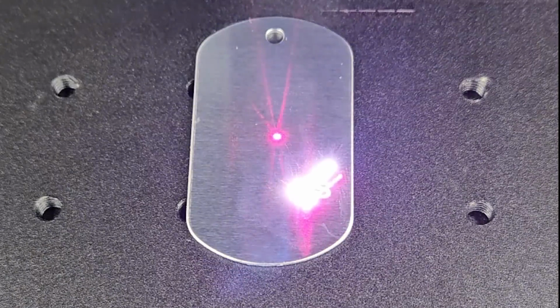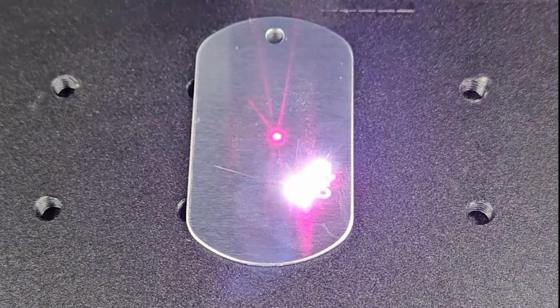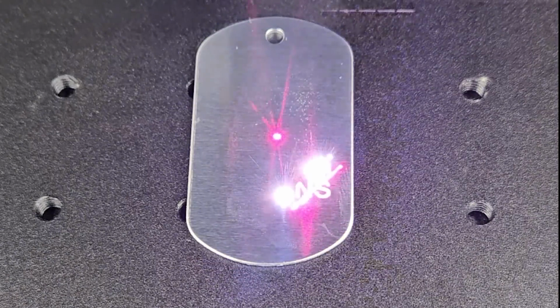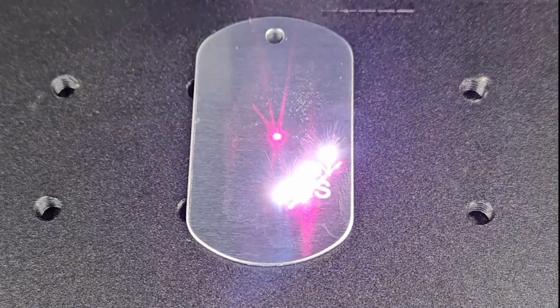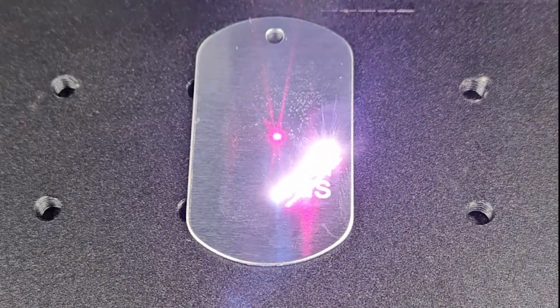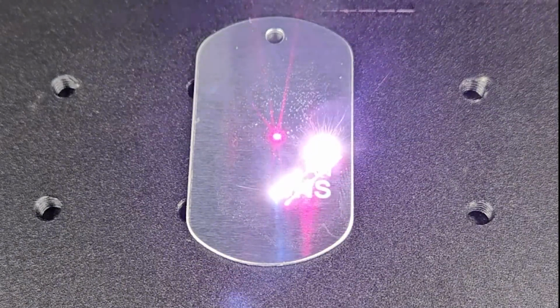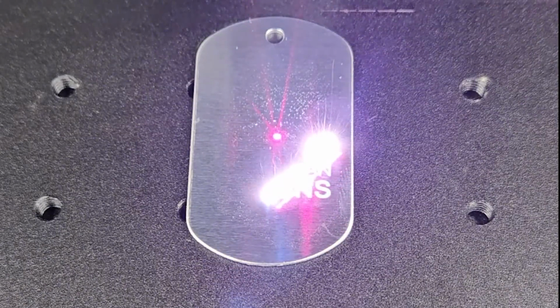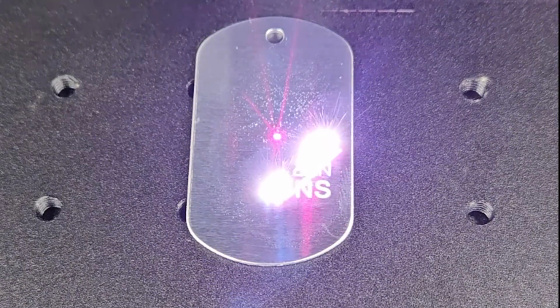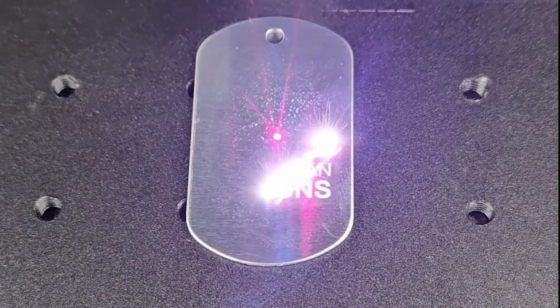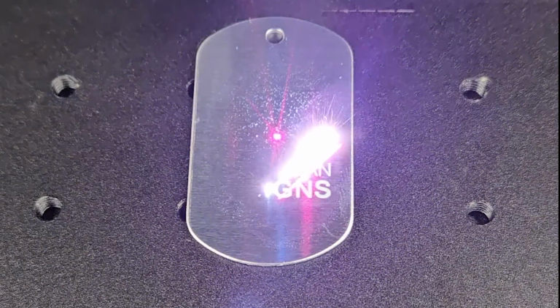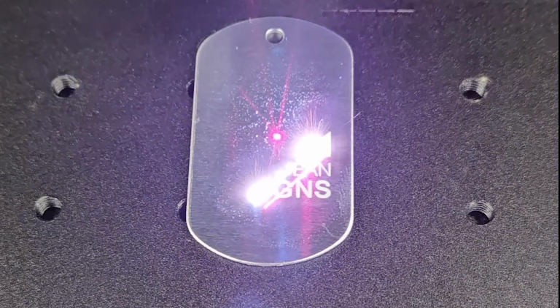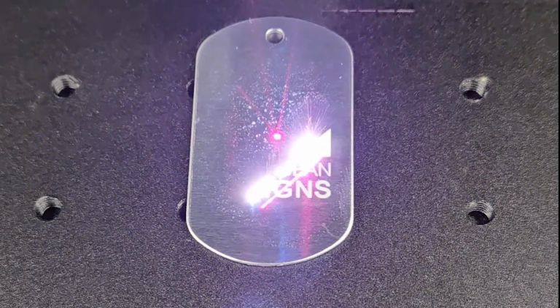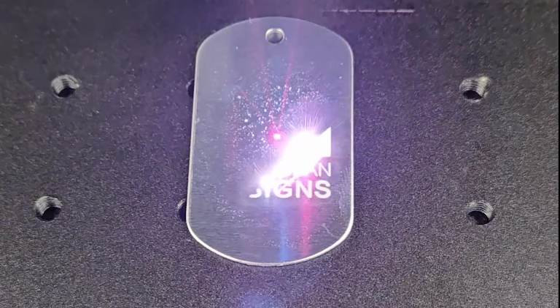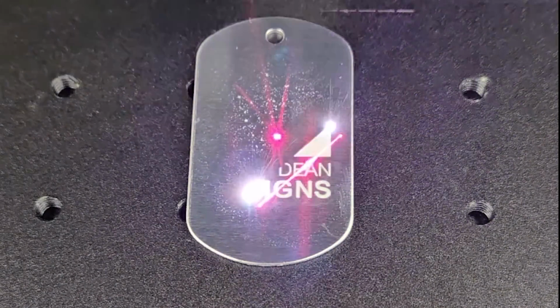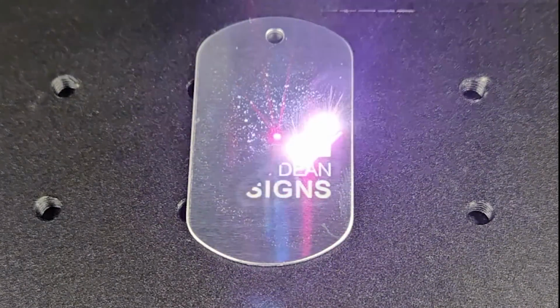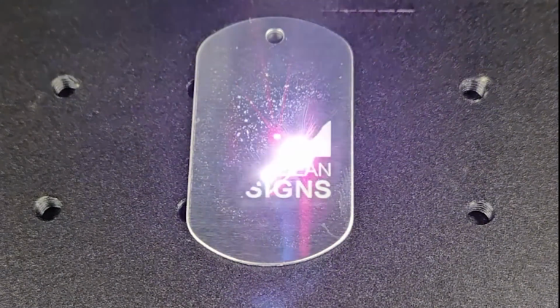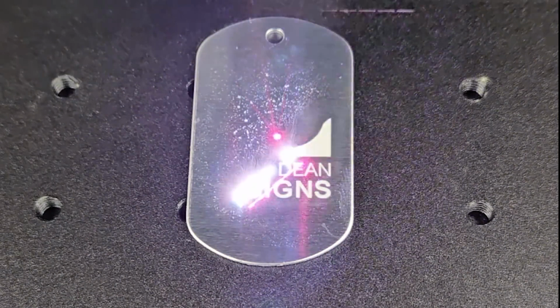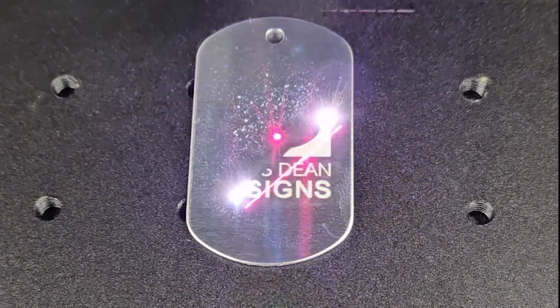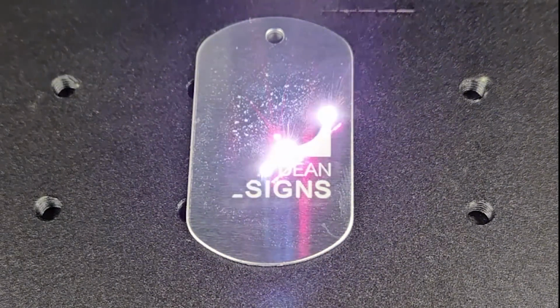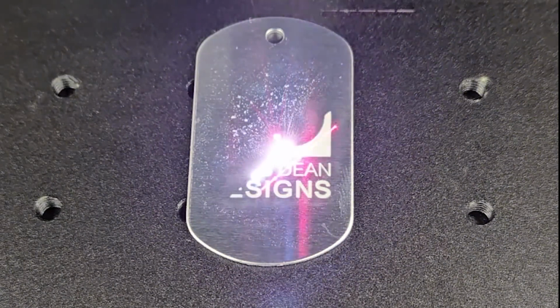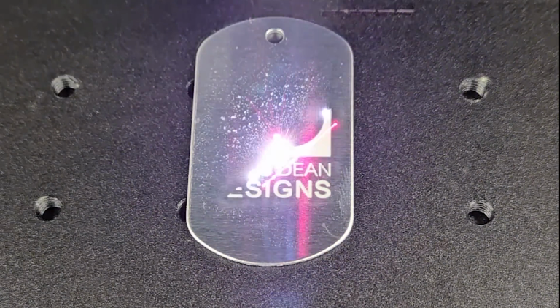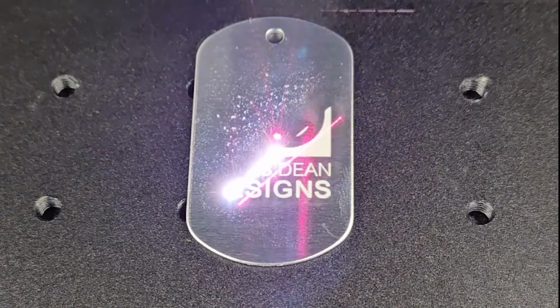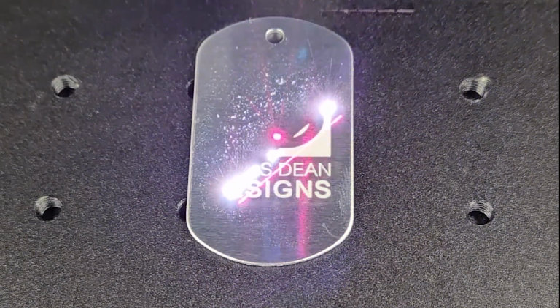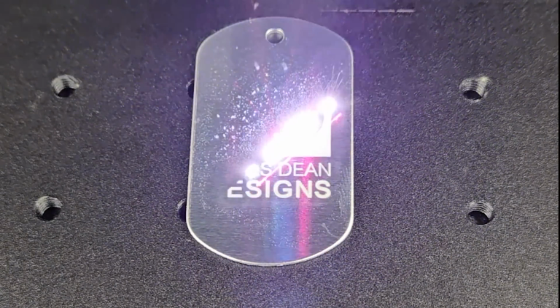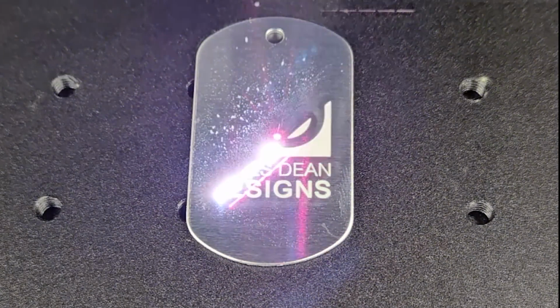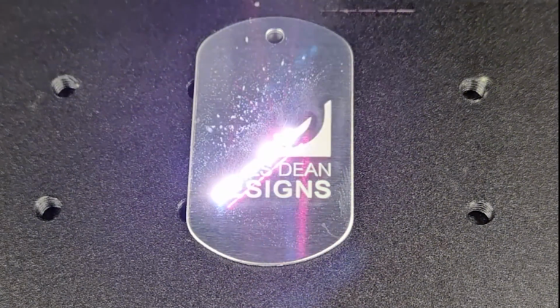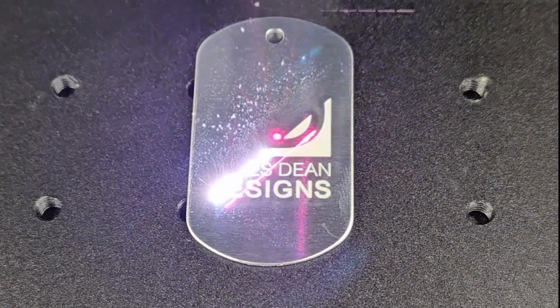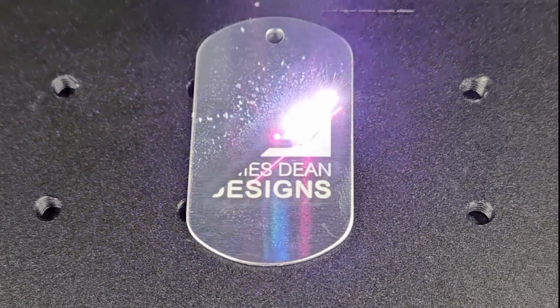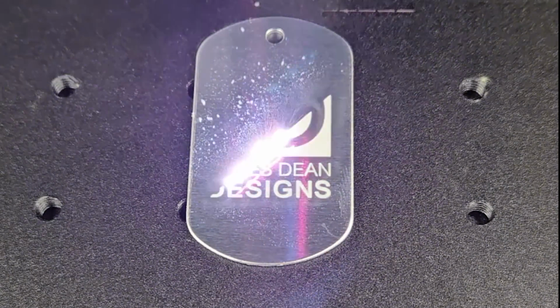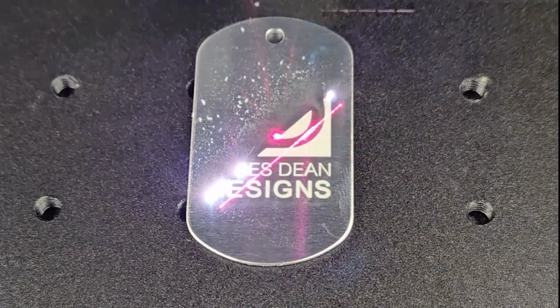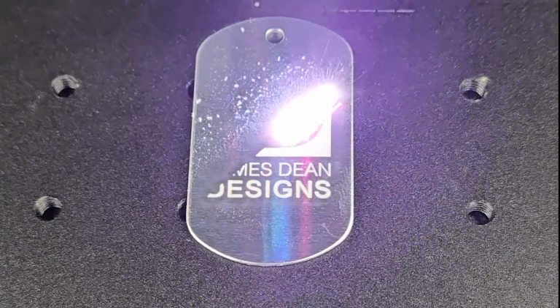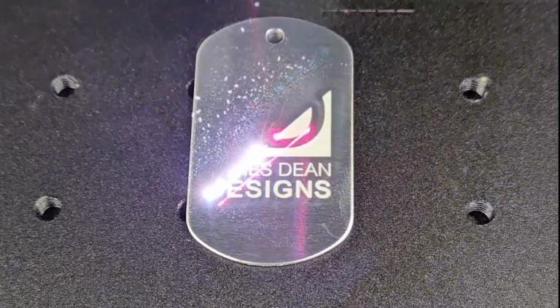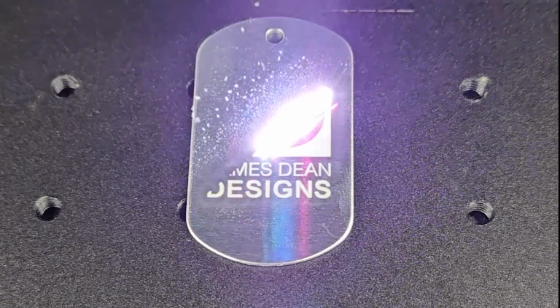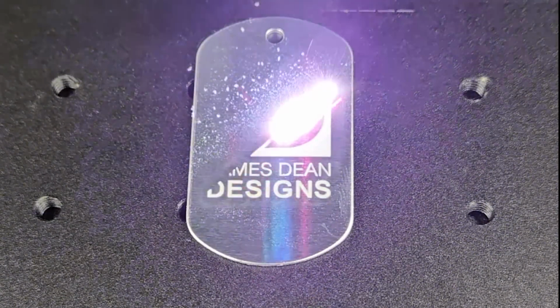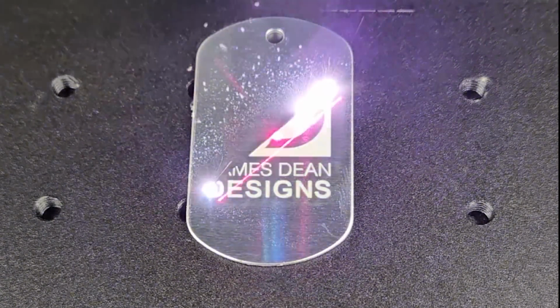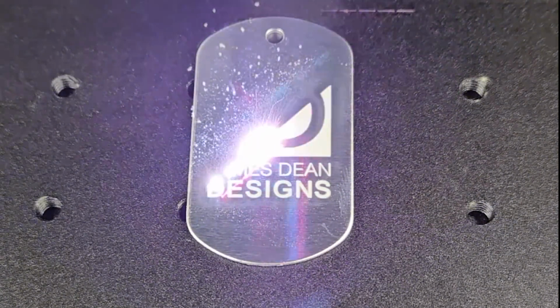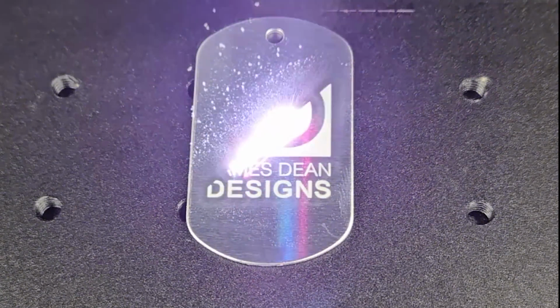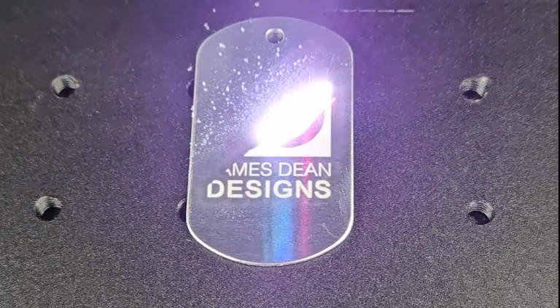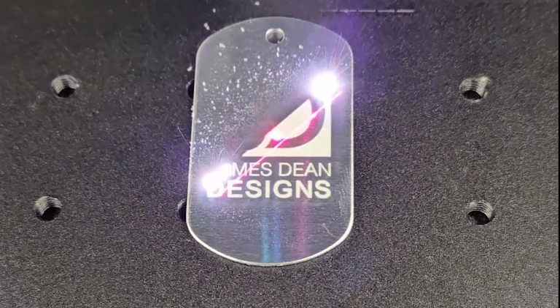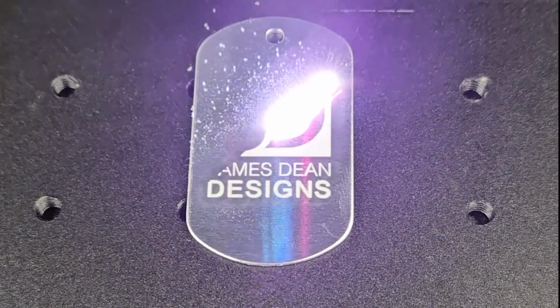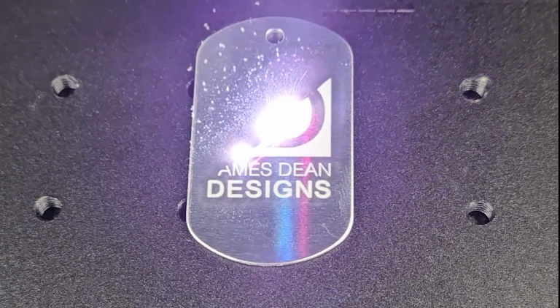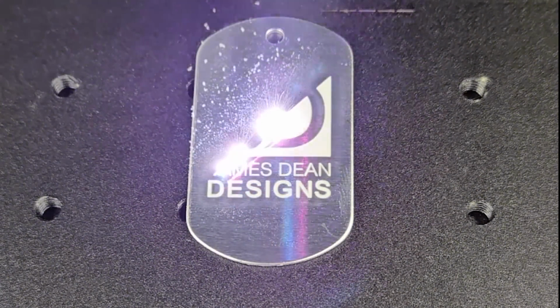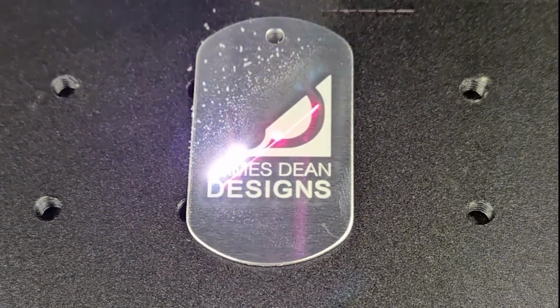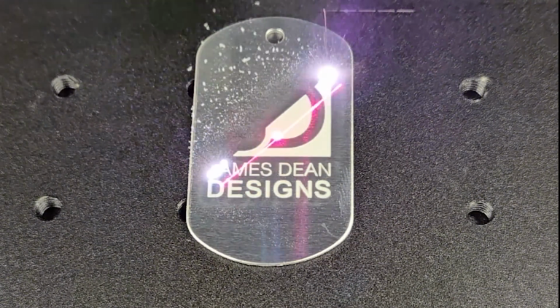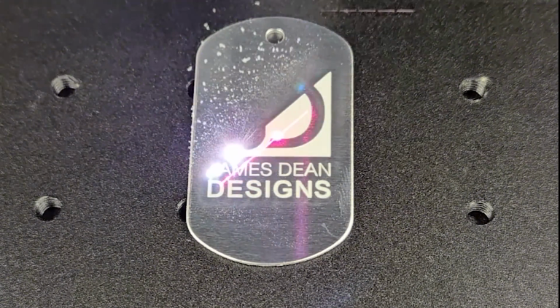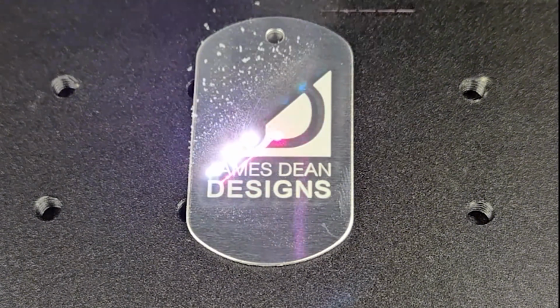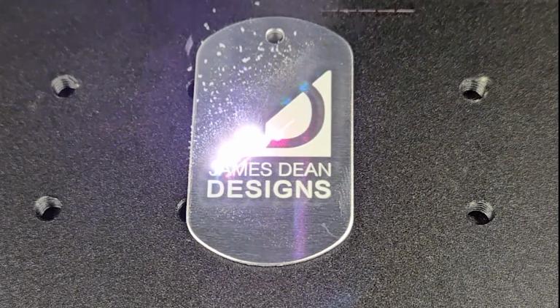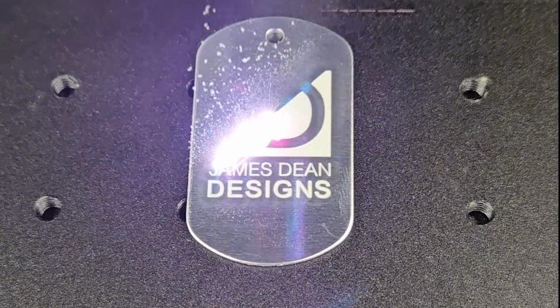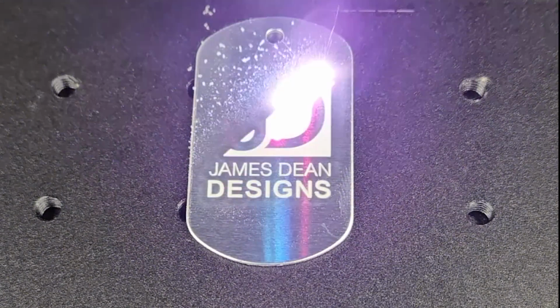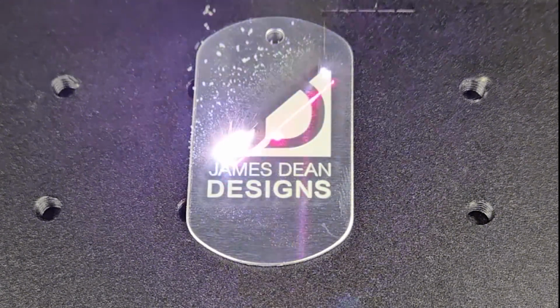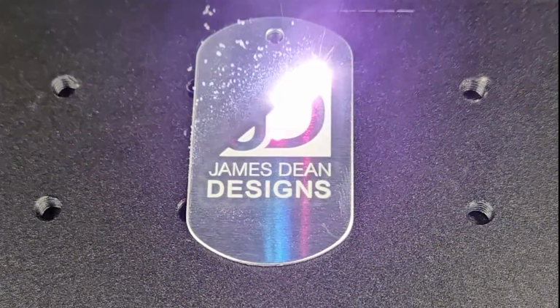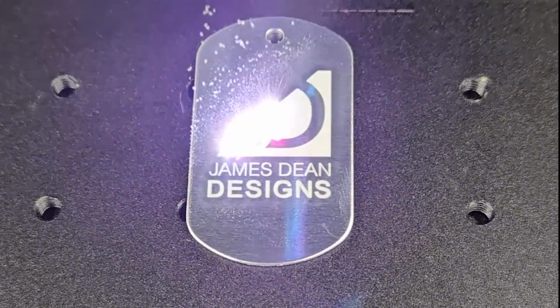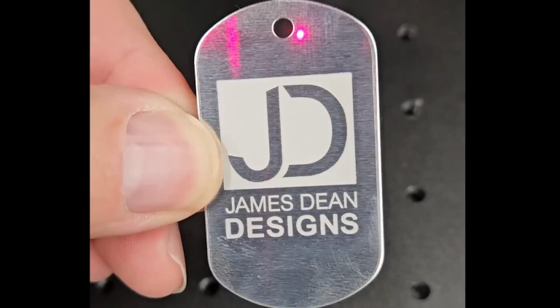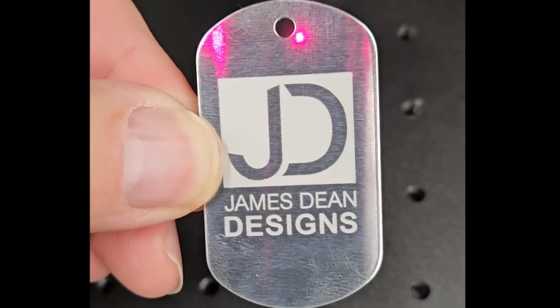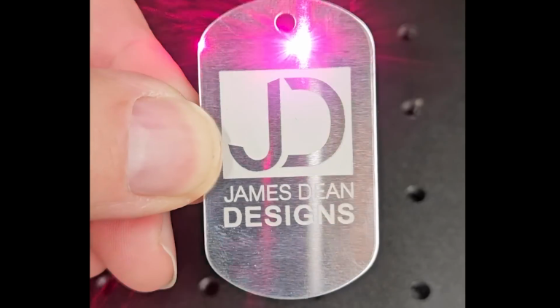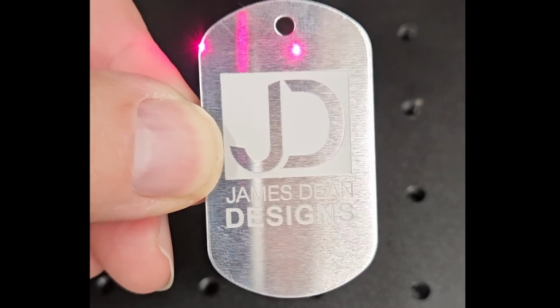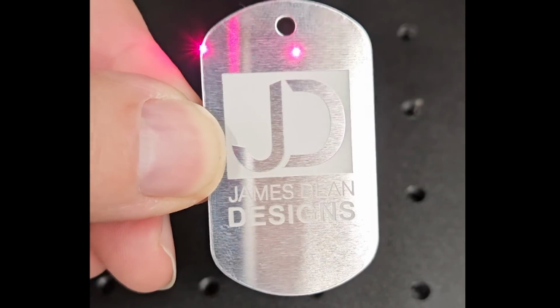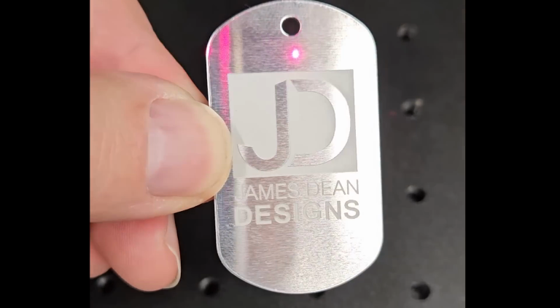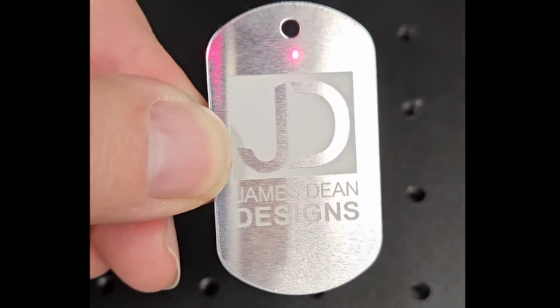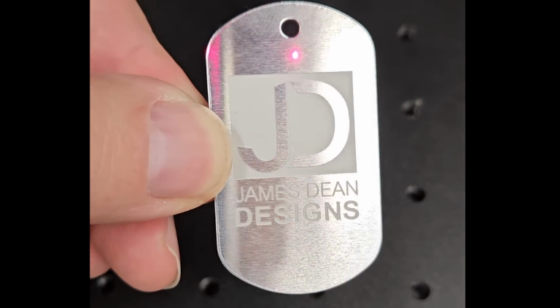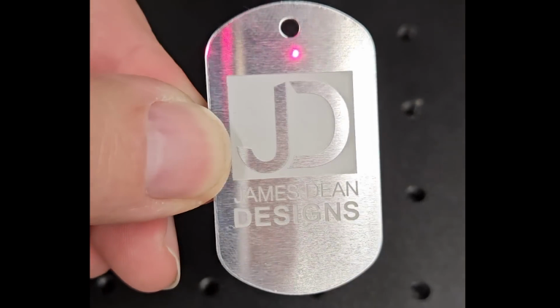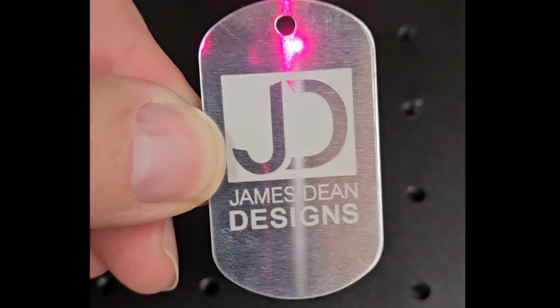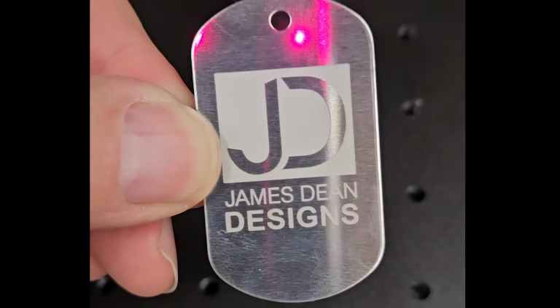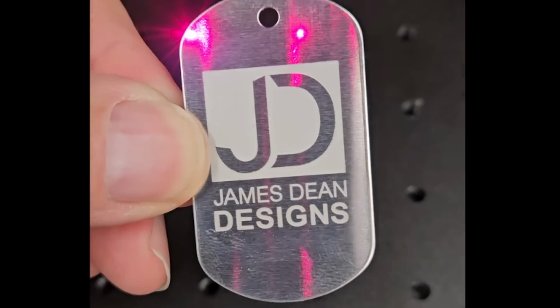Dog tags and pet tags are a relatively easy place to begin. Small, simple designs have a great effect and they are cheap to purchase.